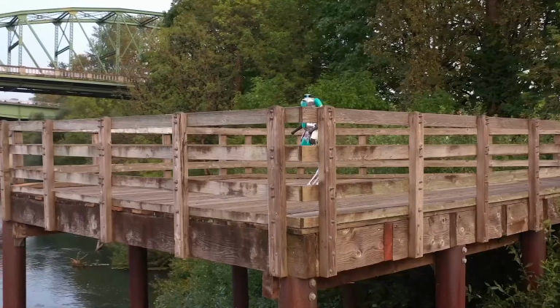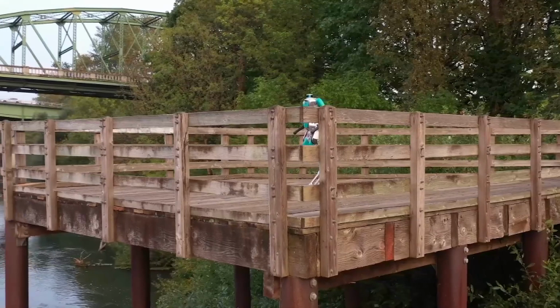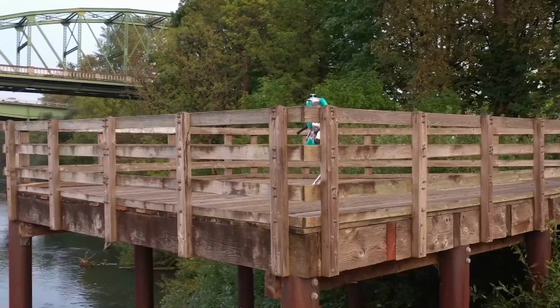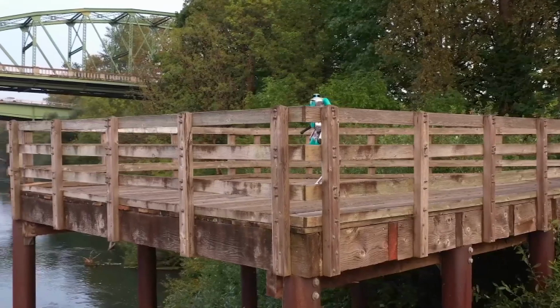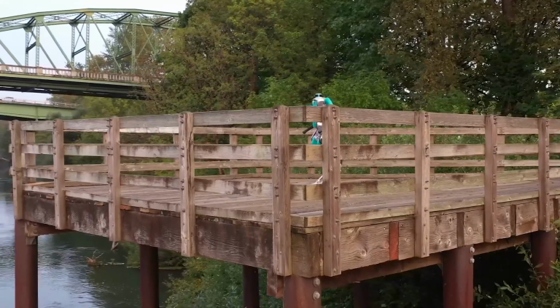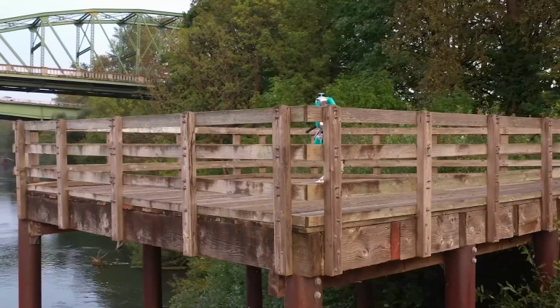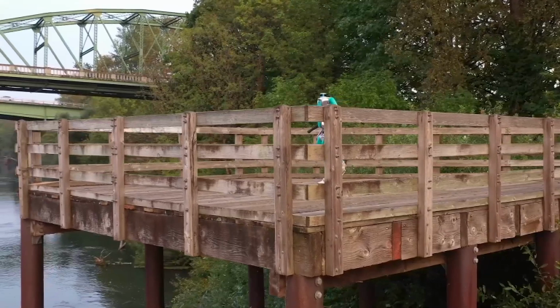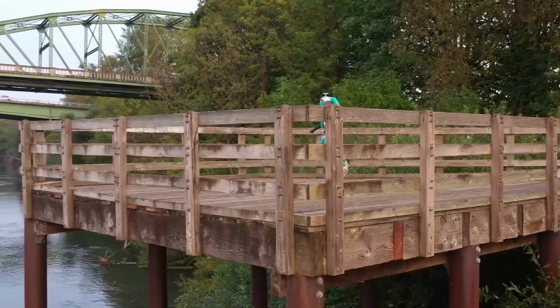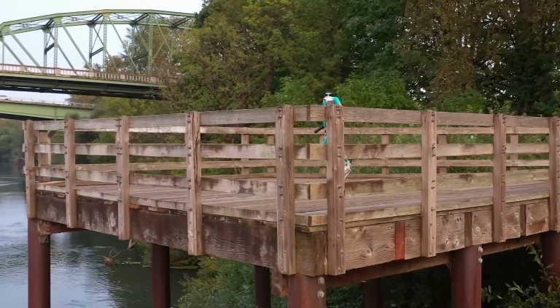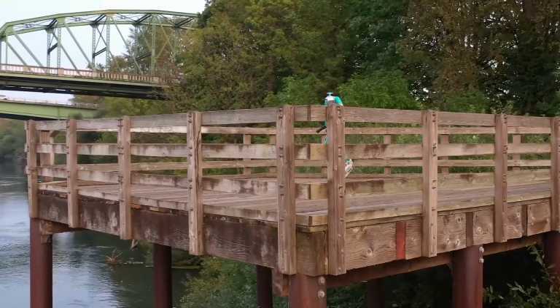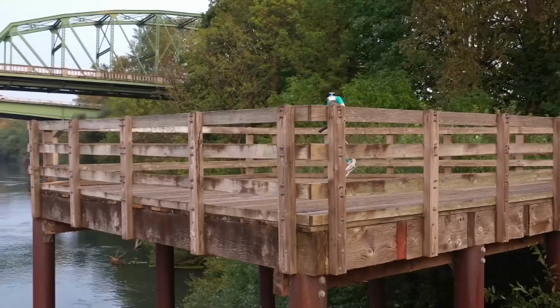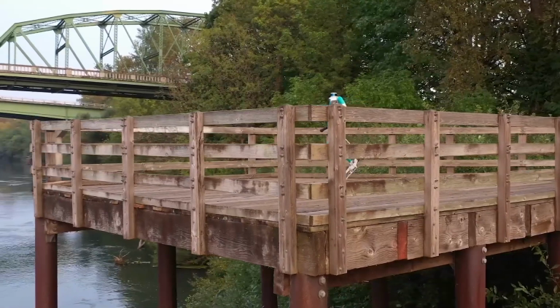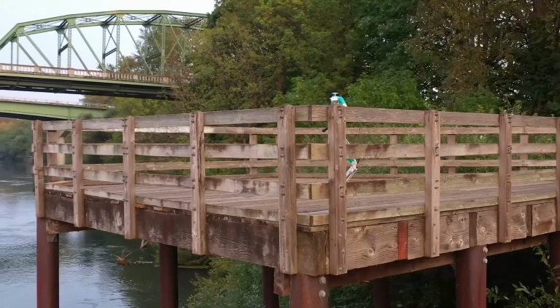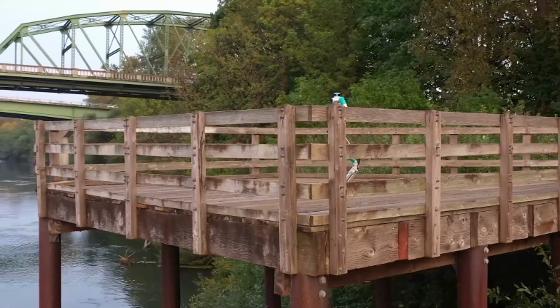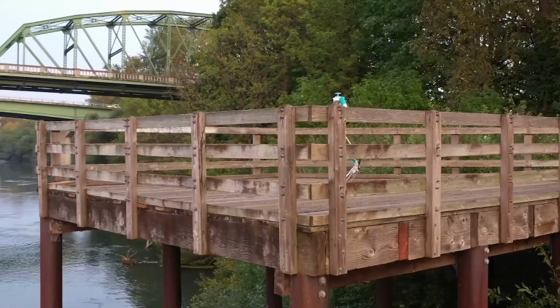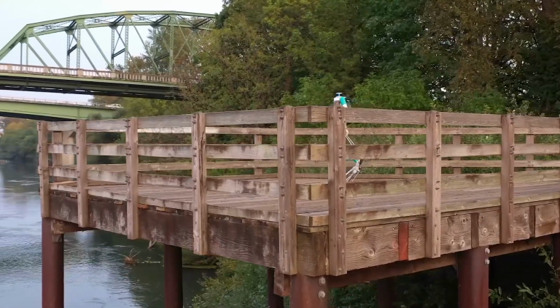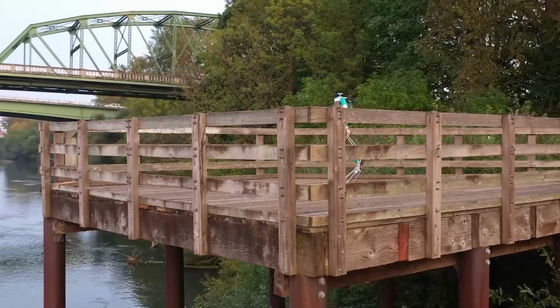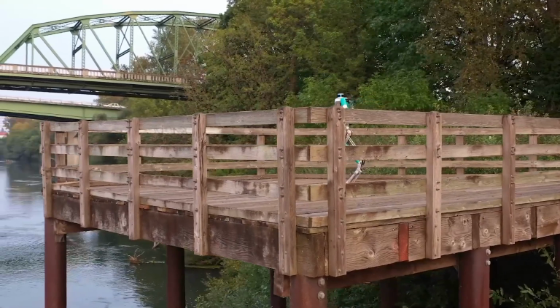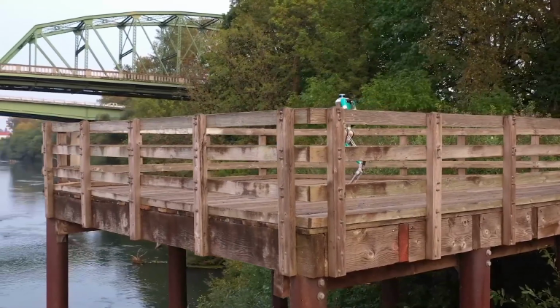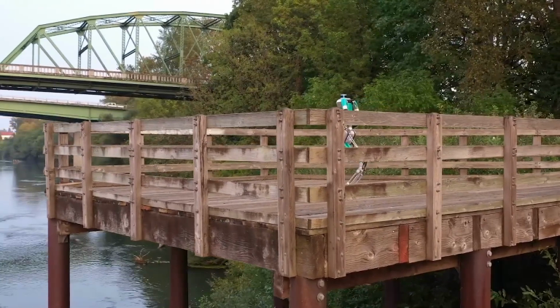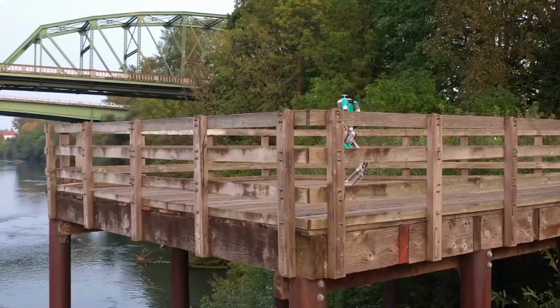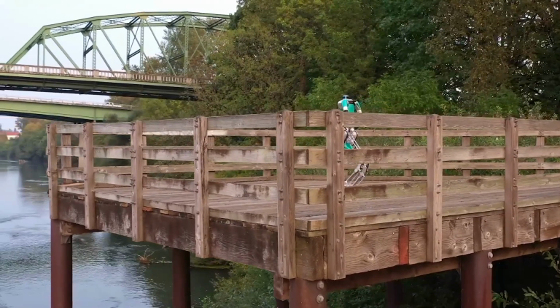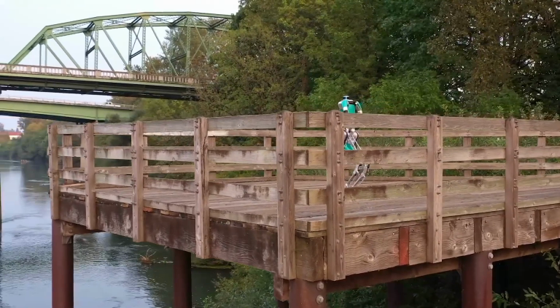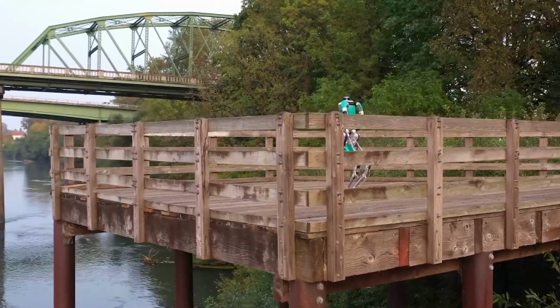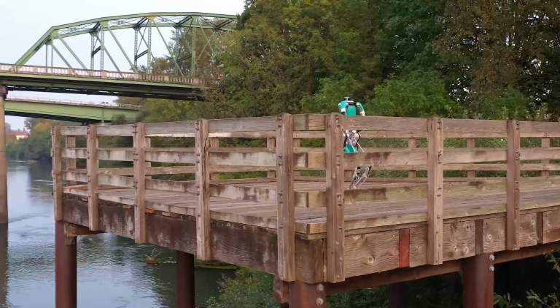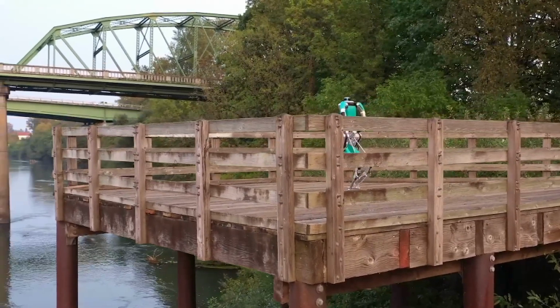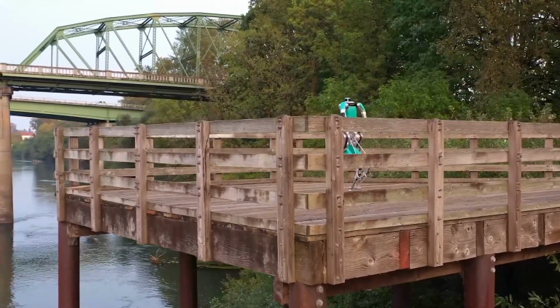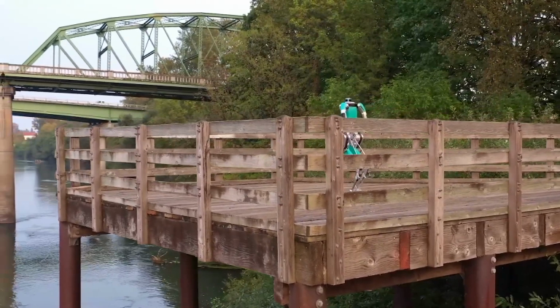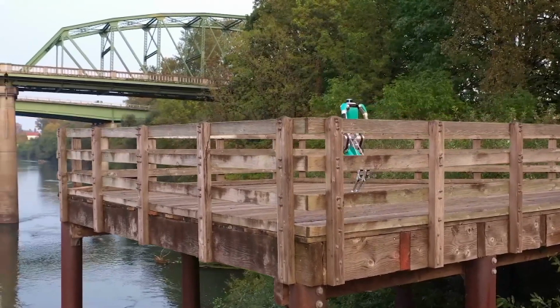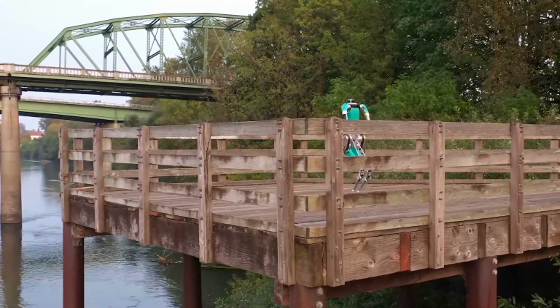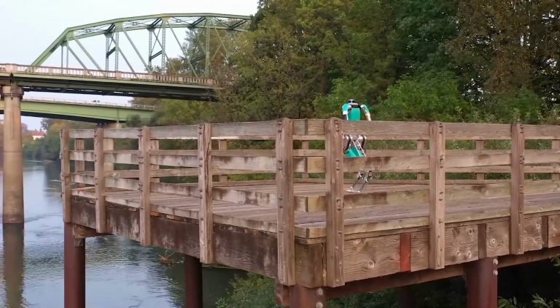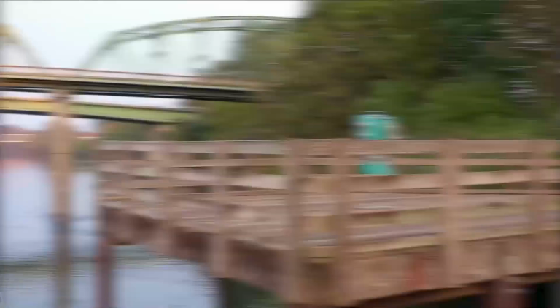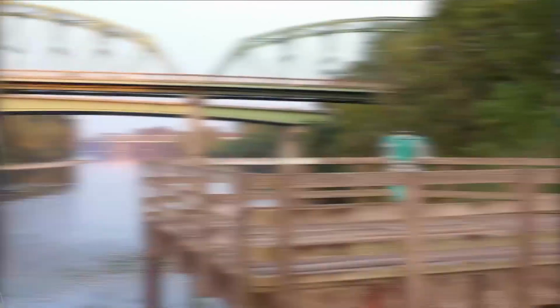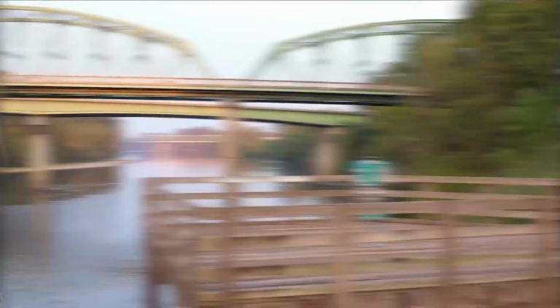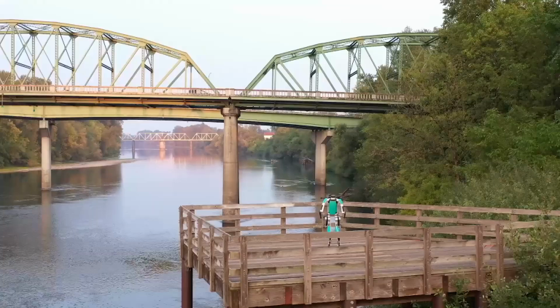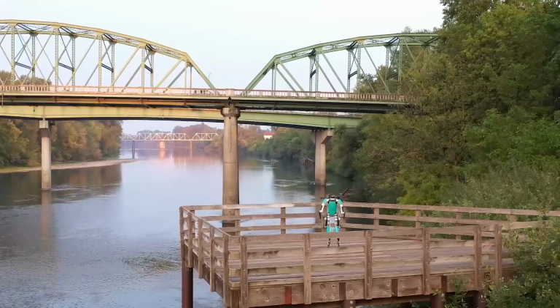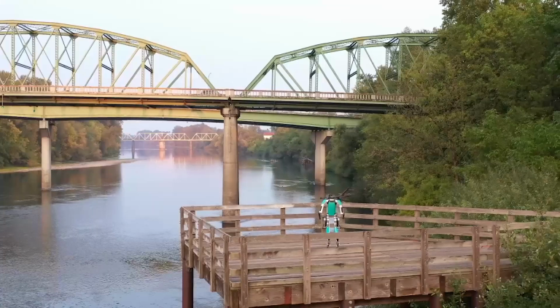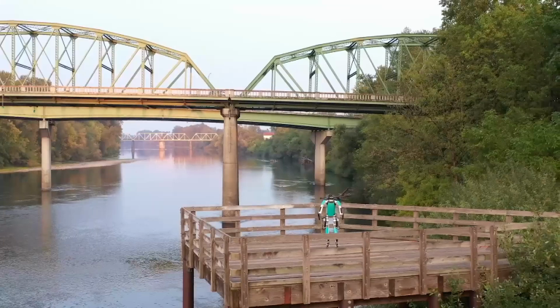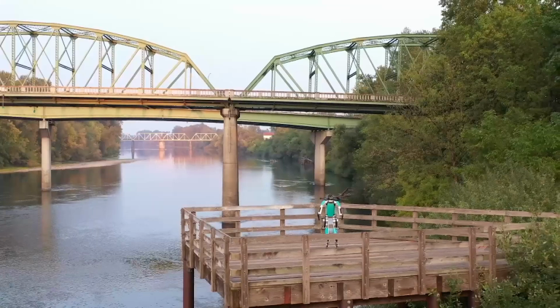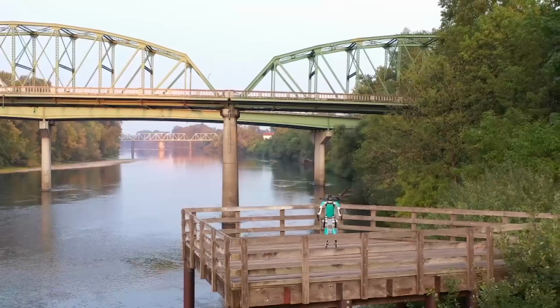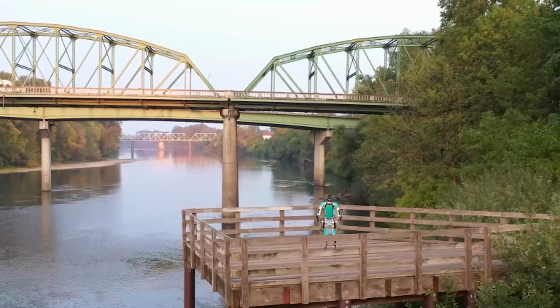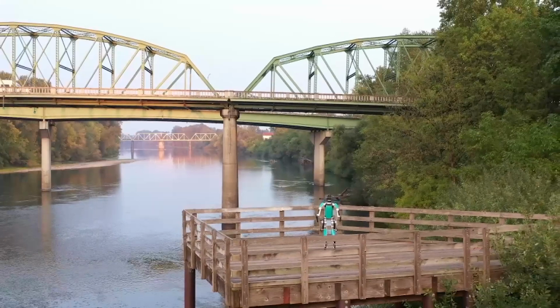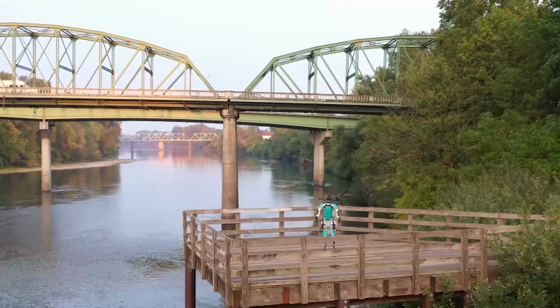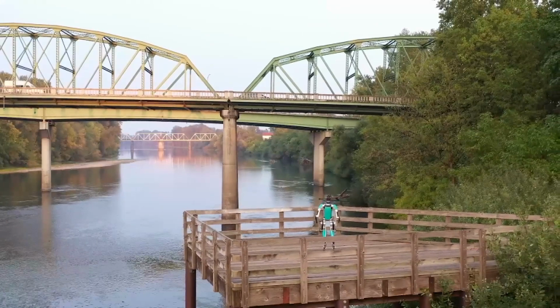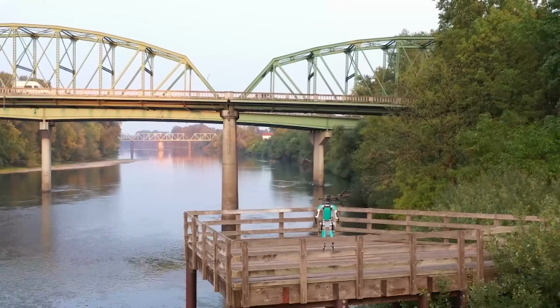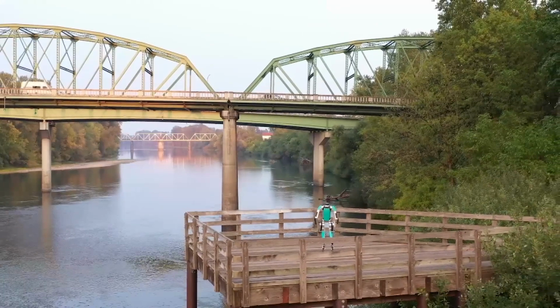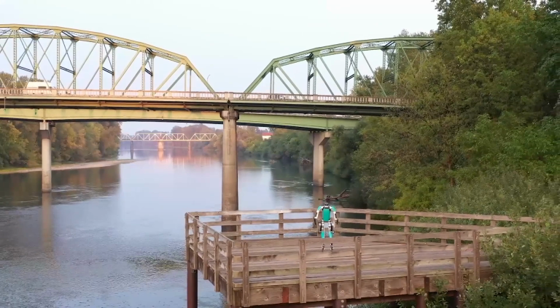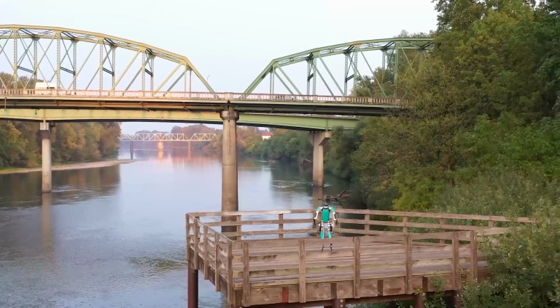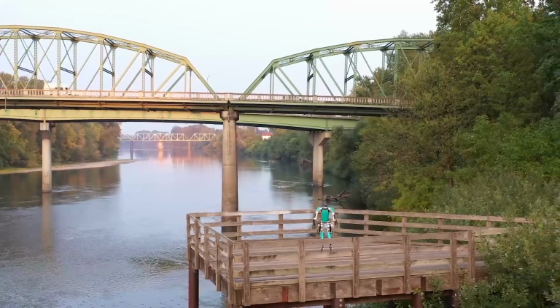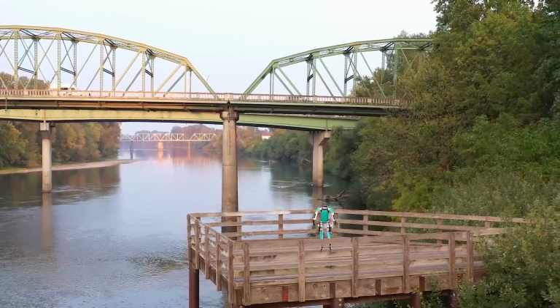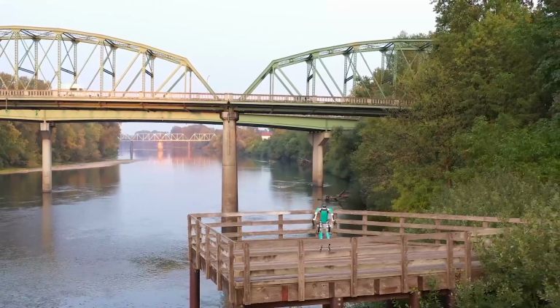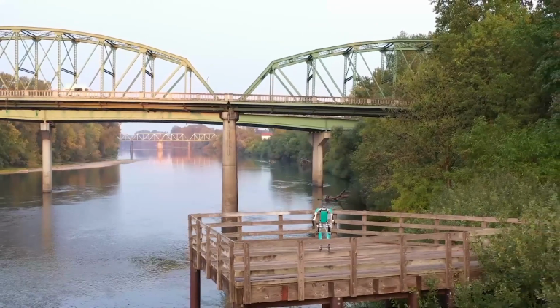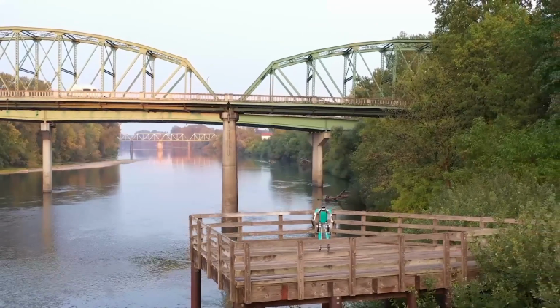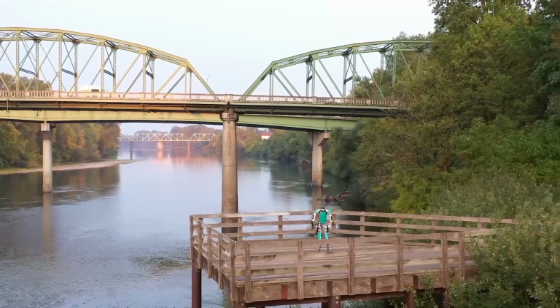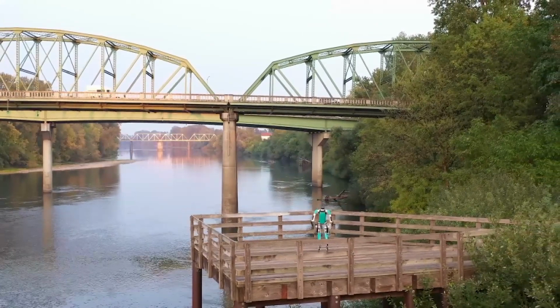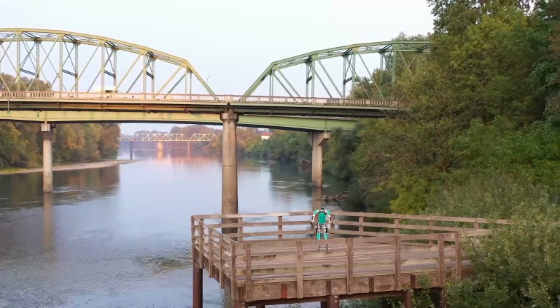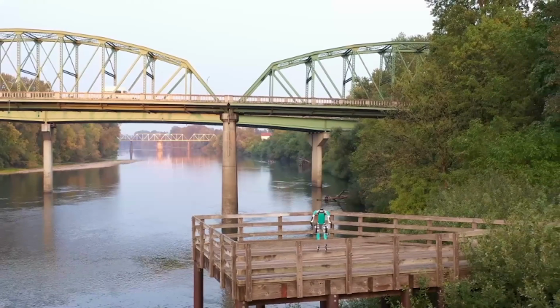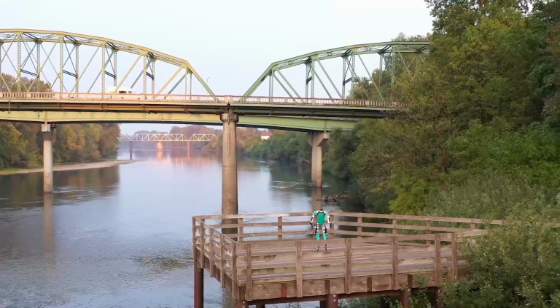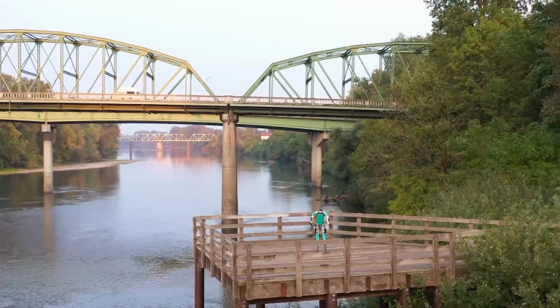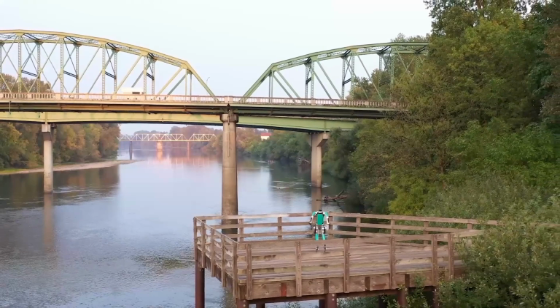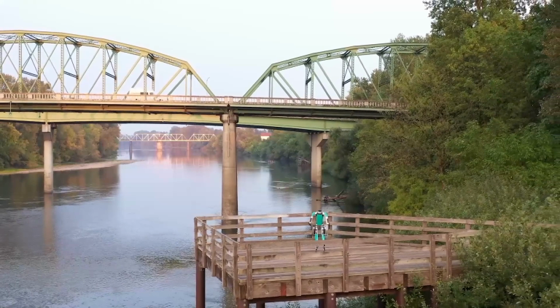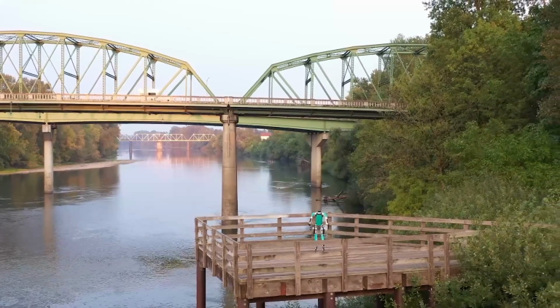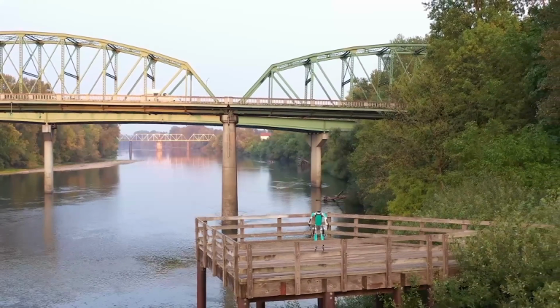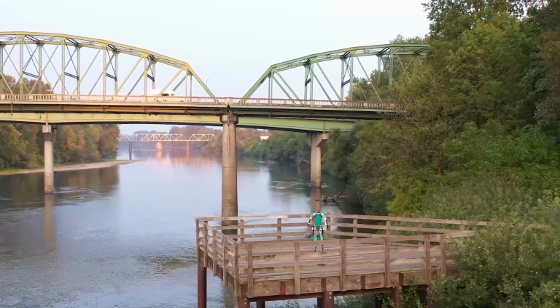This version of Digit is ready to go. It's ready to go to our customers and start doing useful work, and that's what this investment is going to let us do.